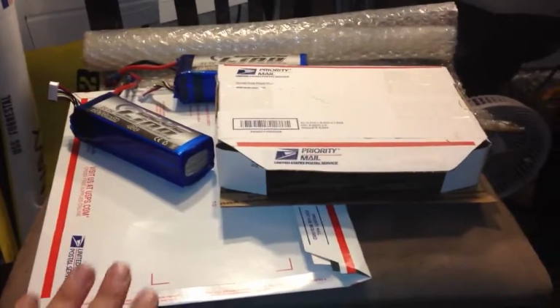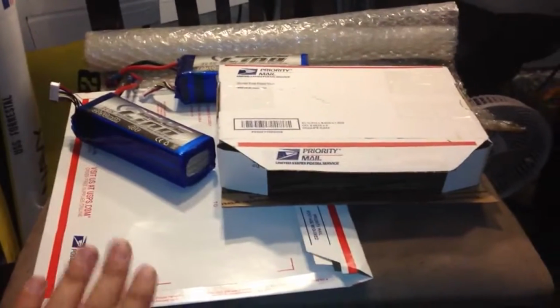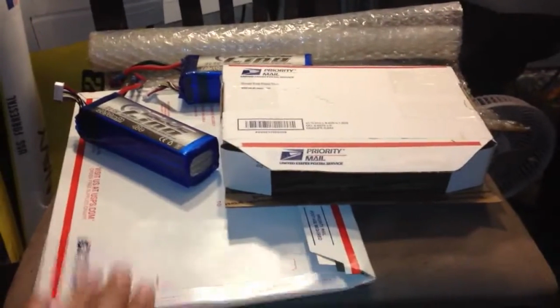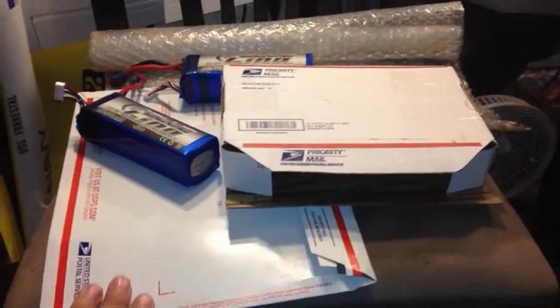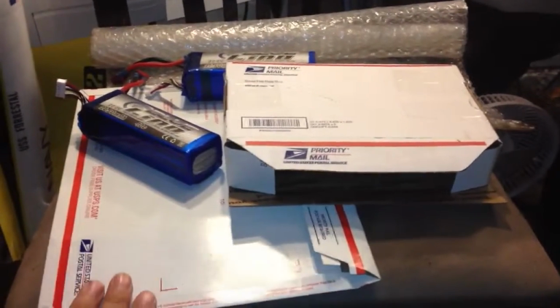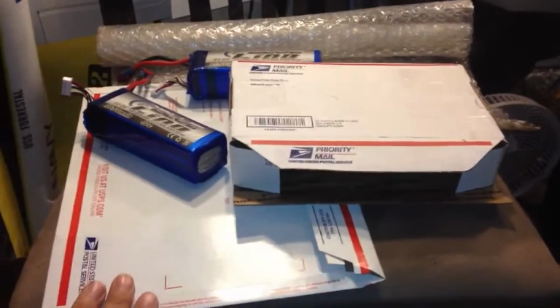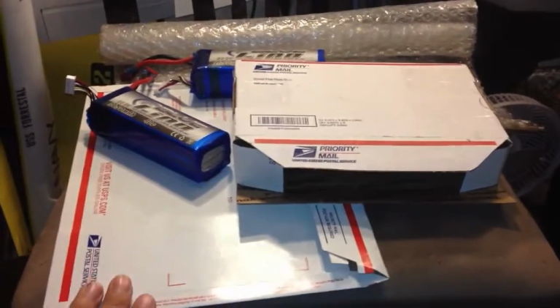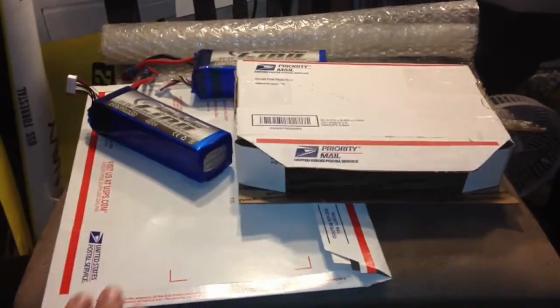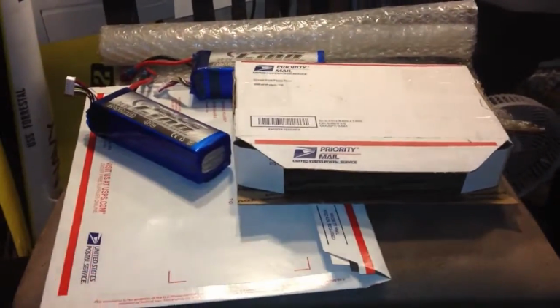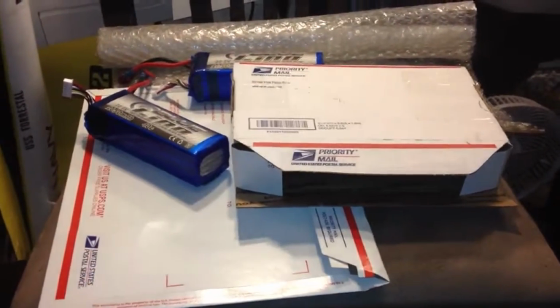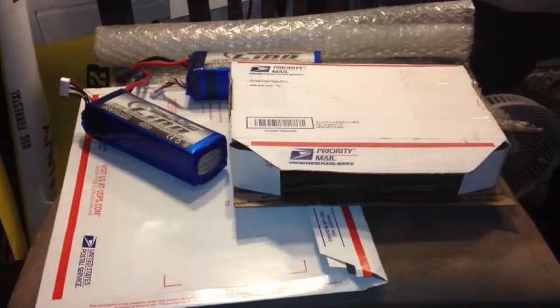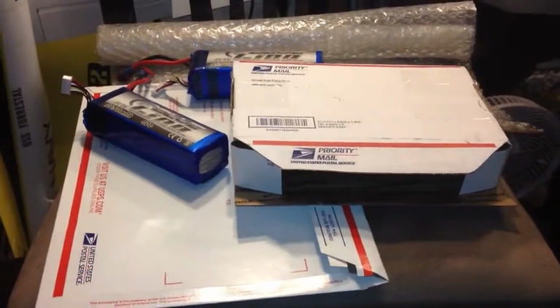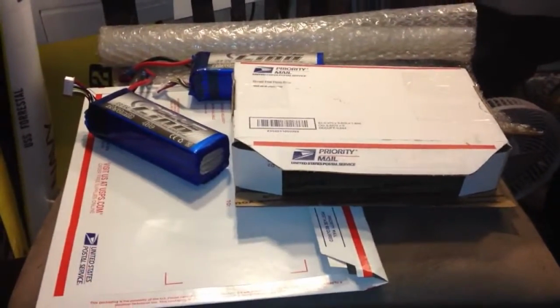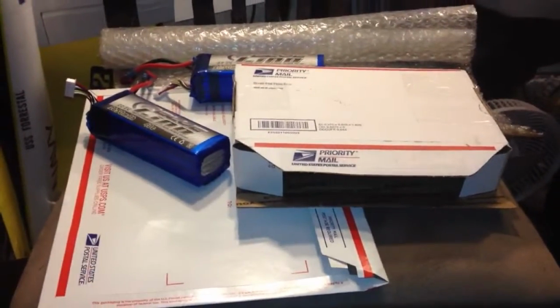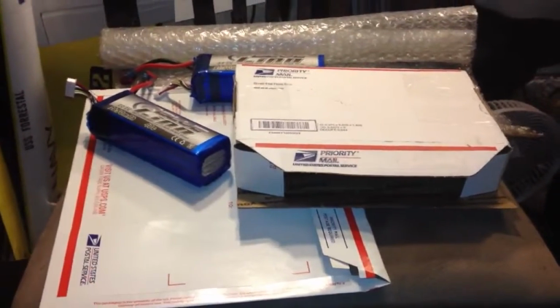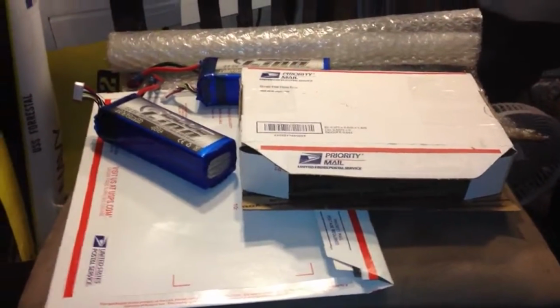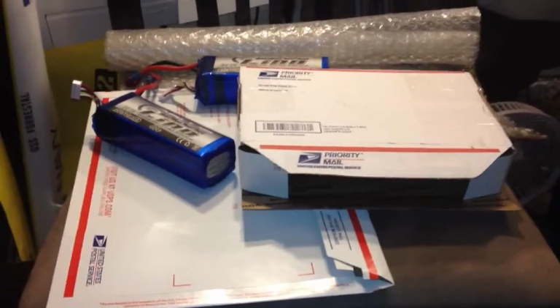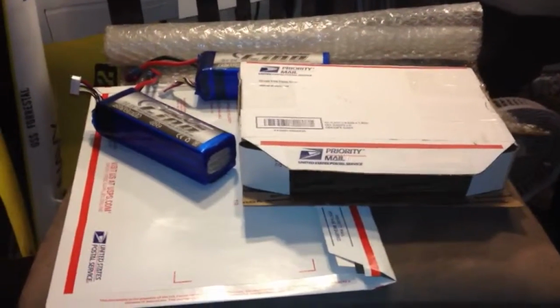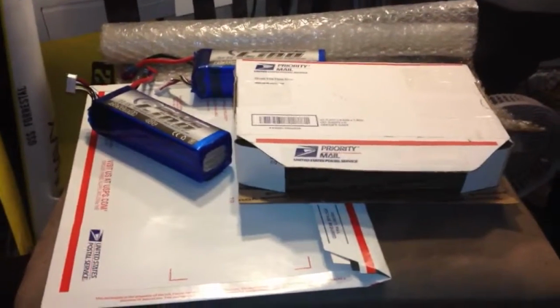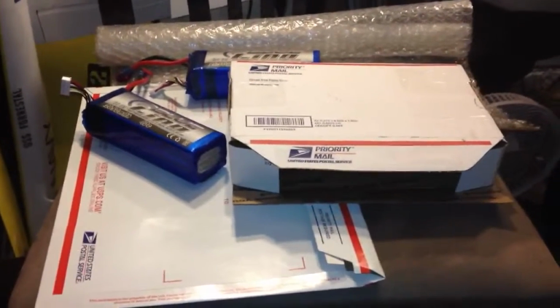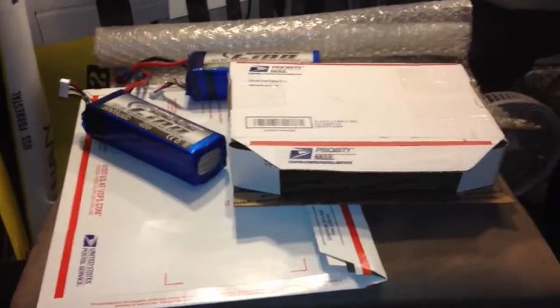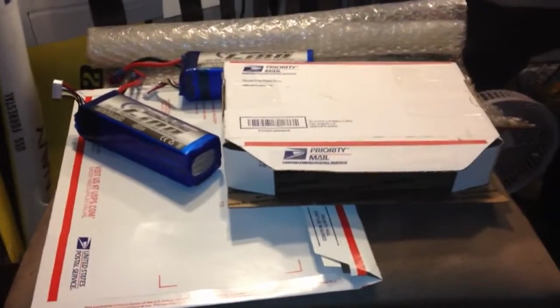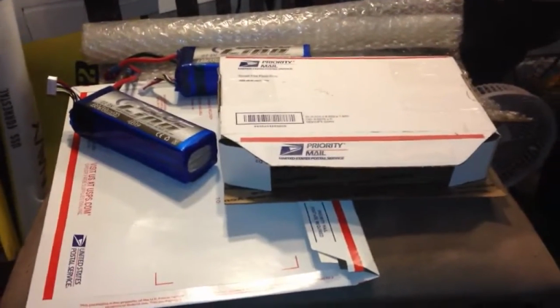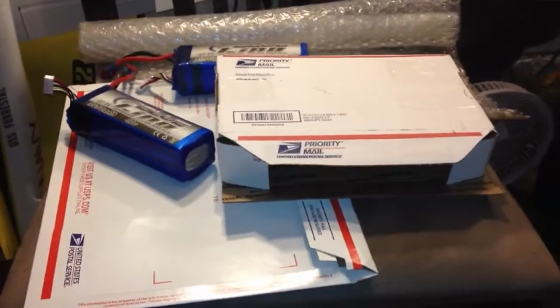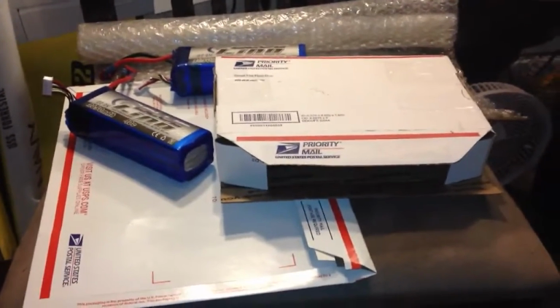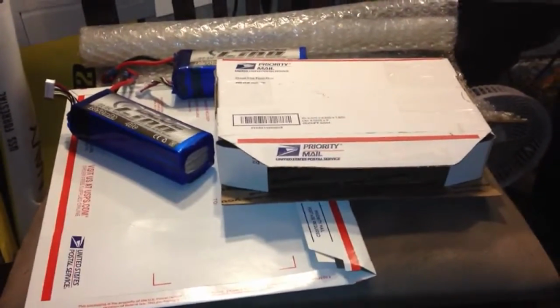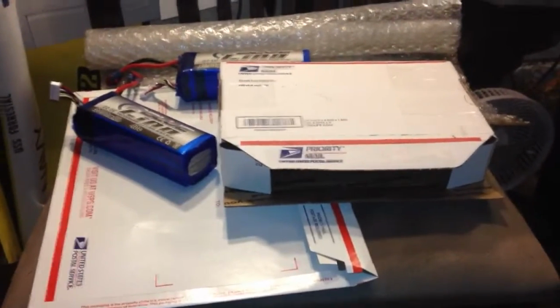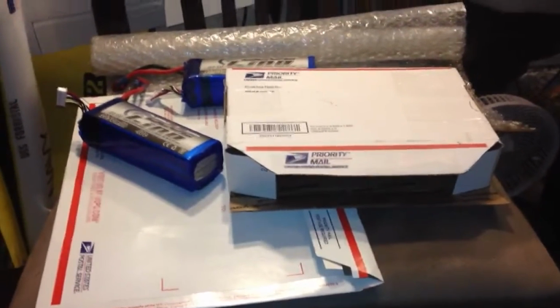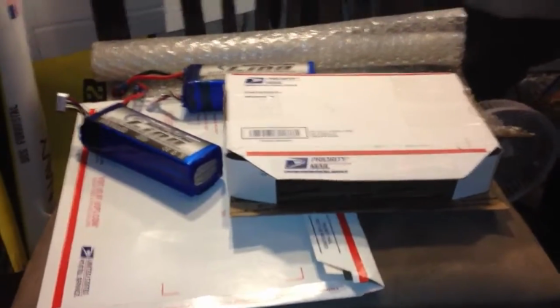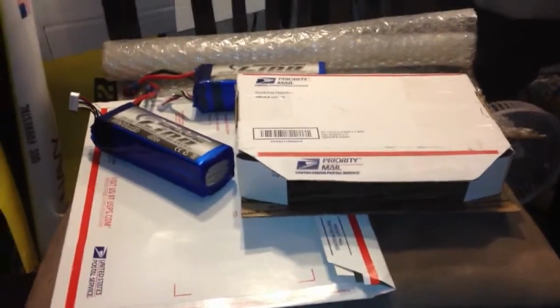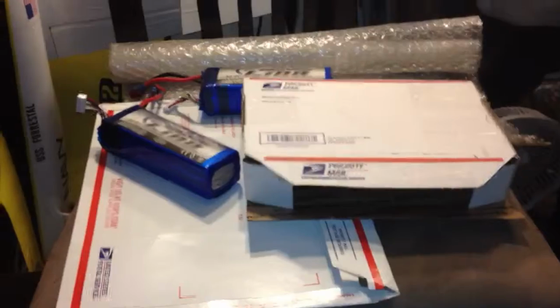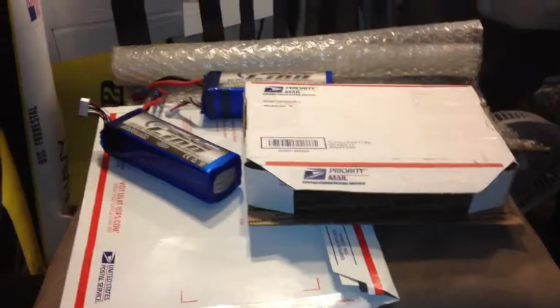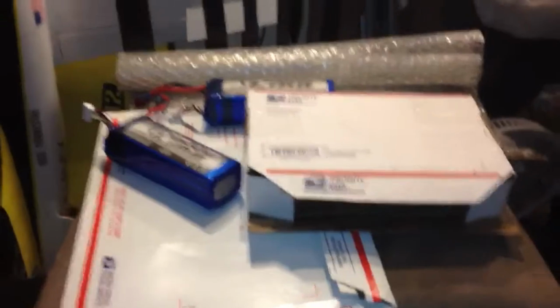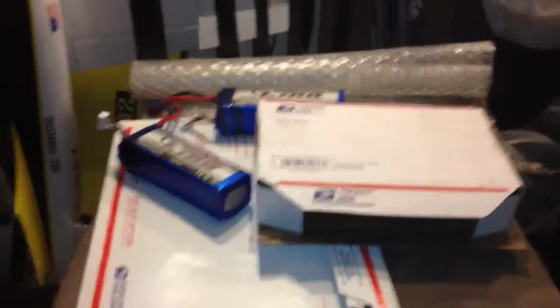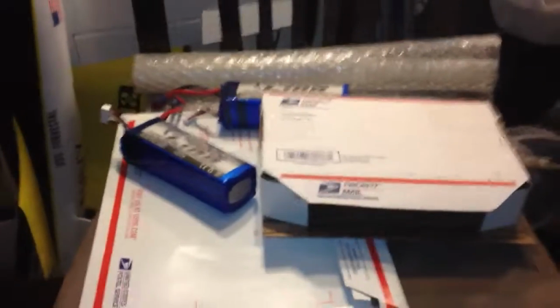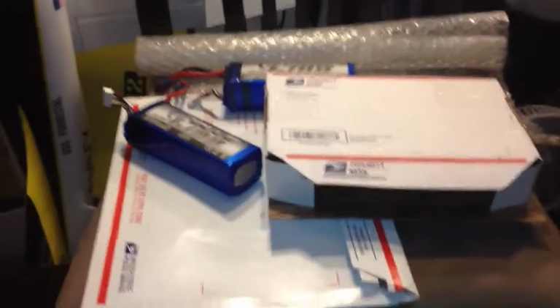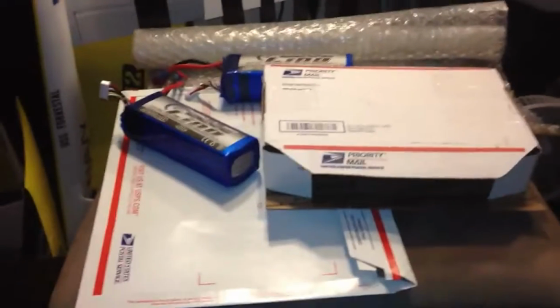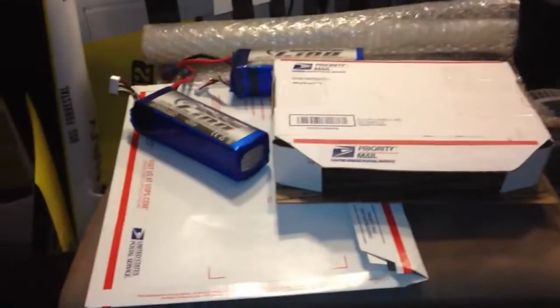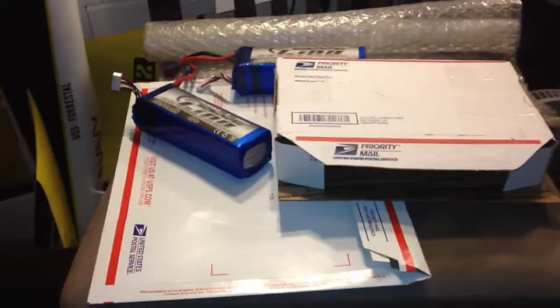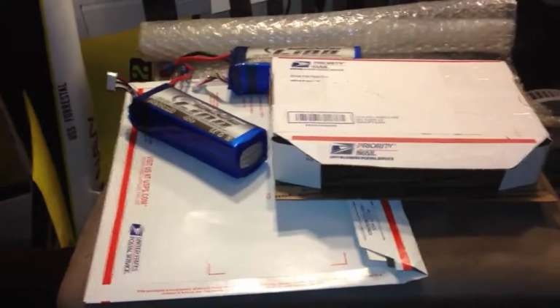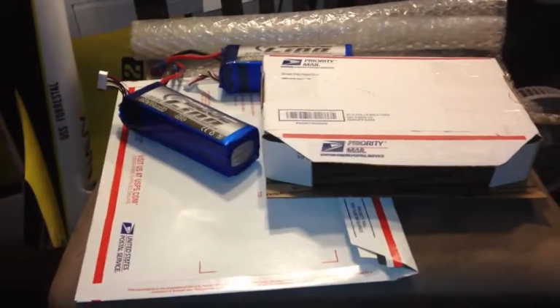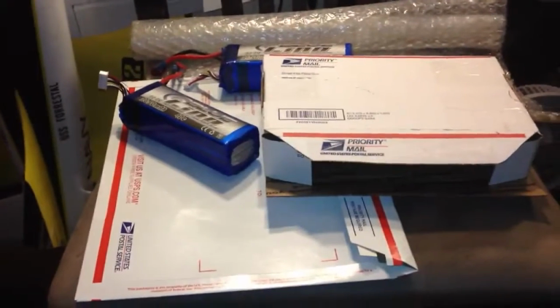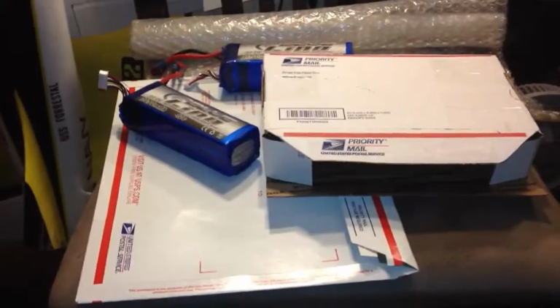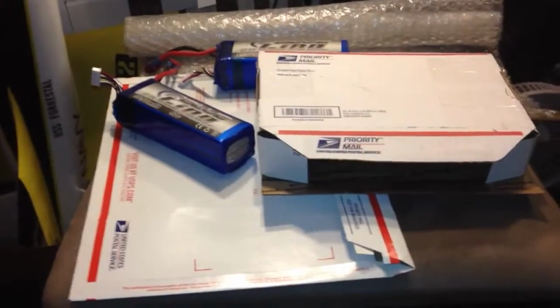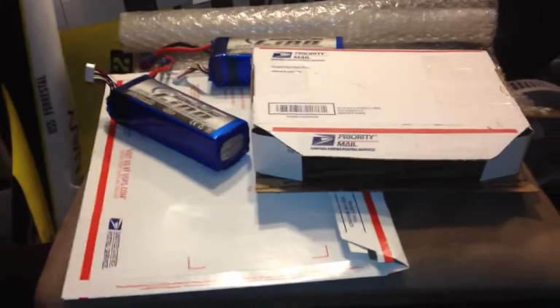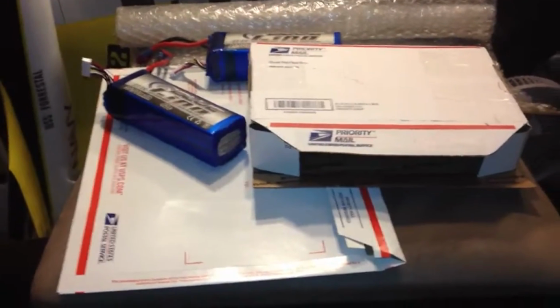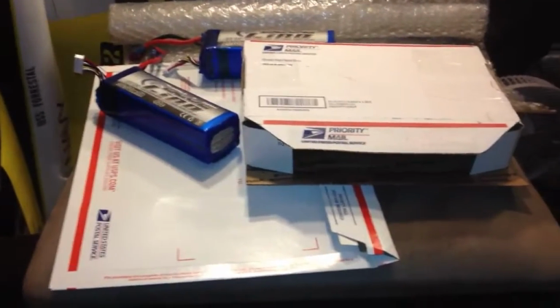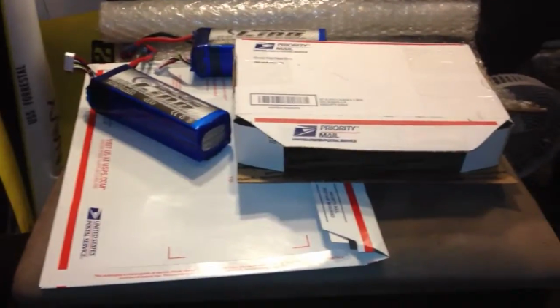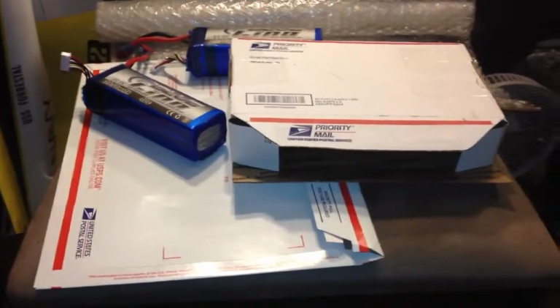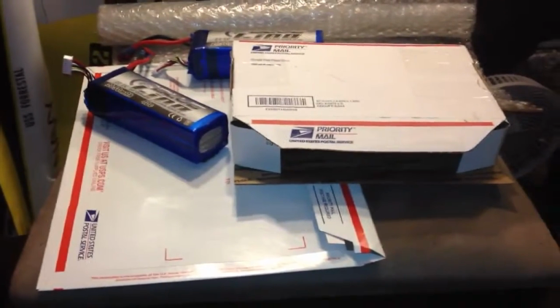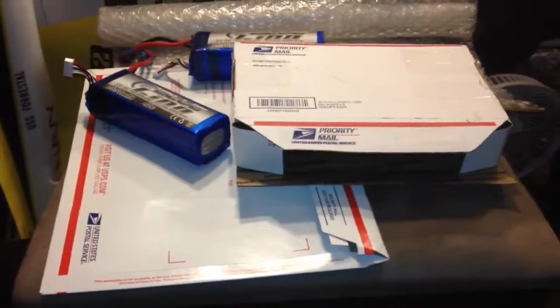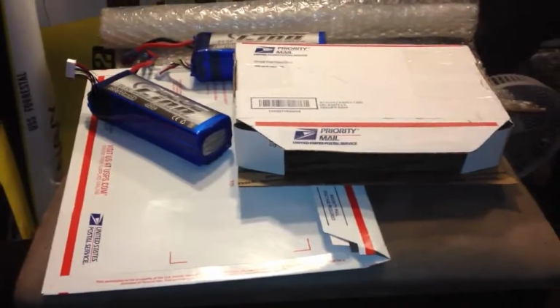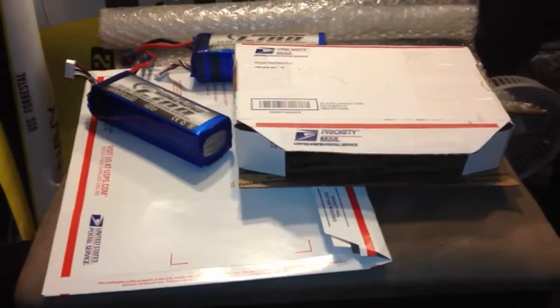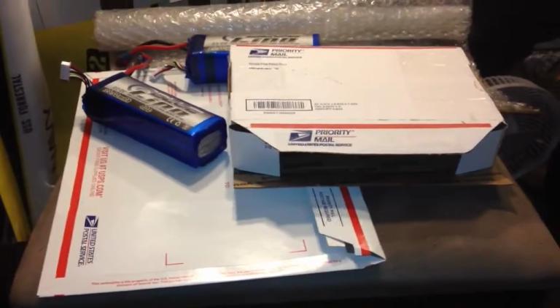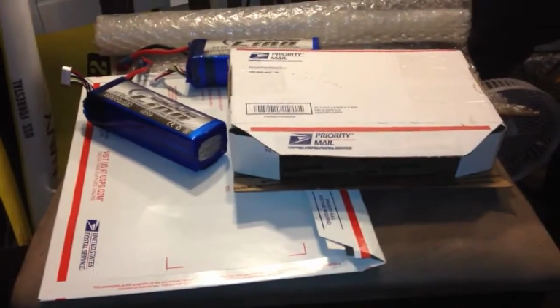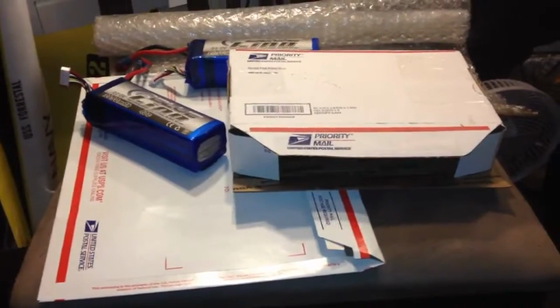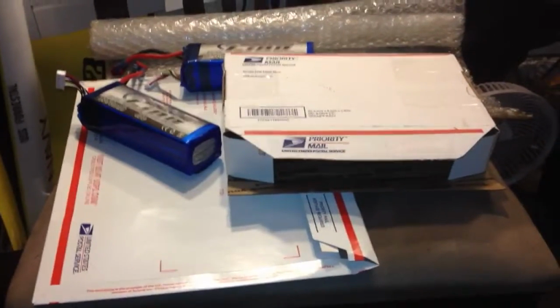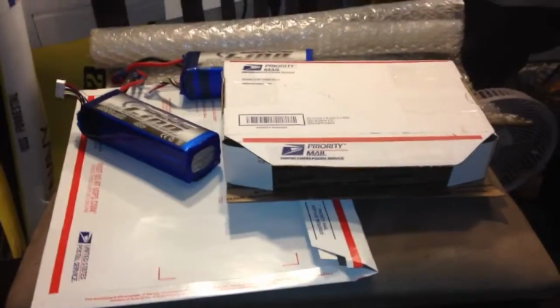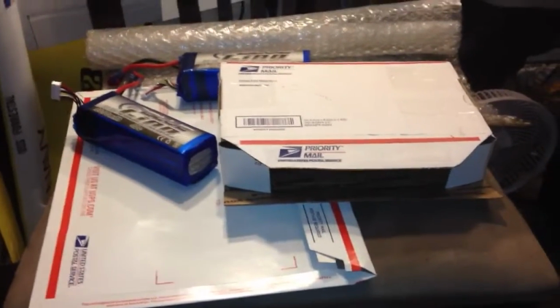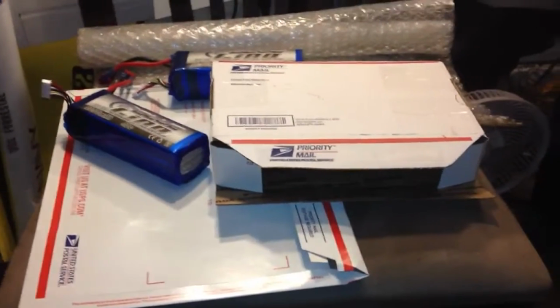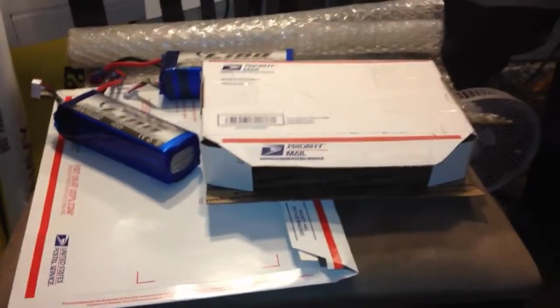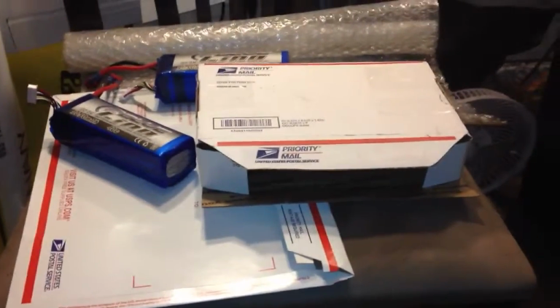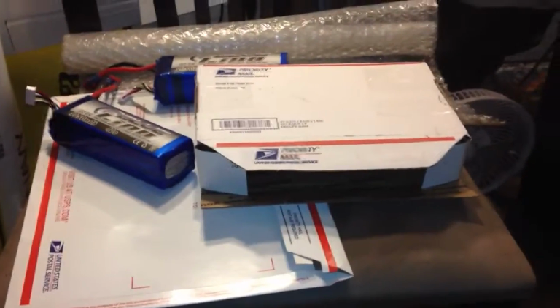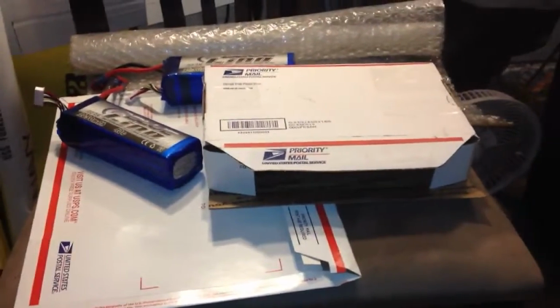Using priority mail, it's going to cost me $5.05 if I print my postage online, and that's what I do.